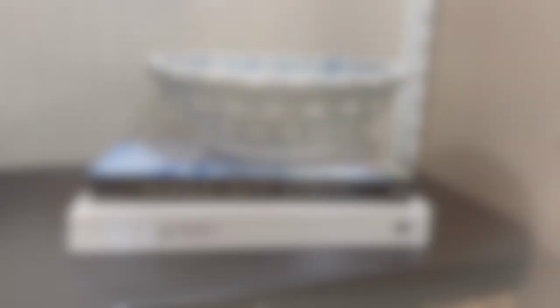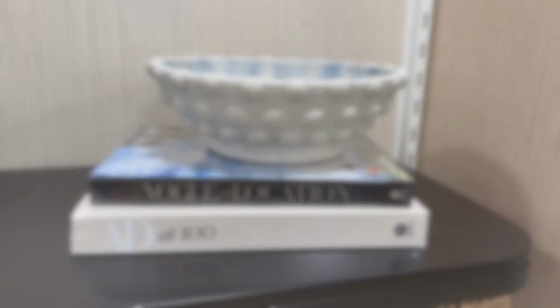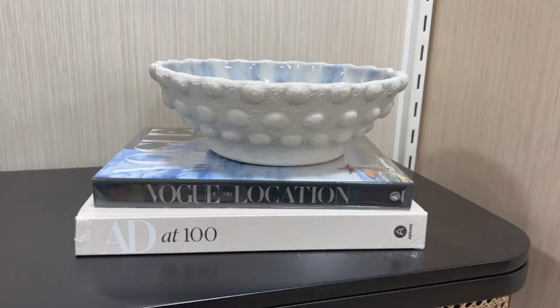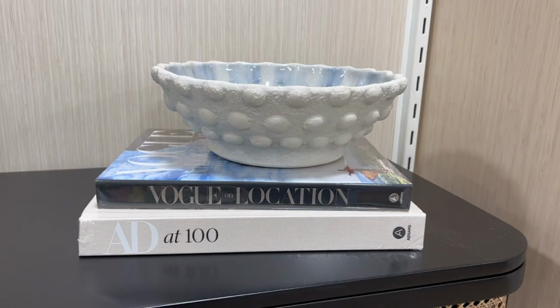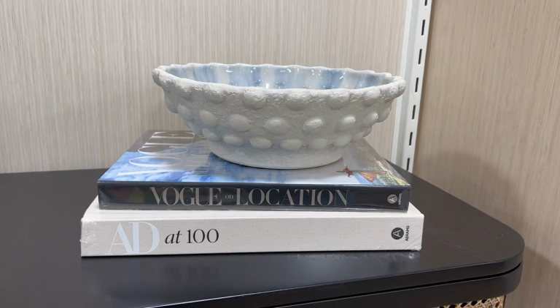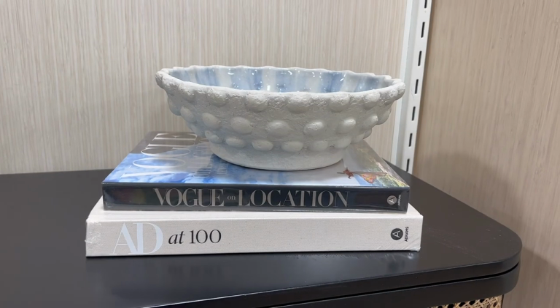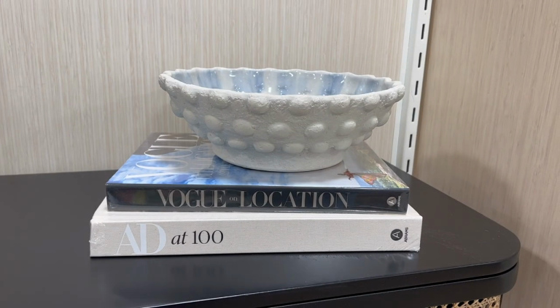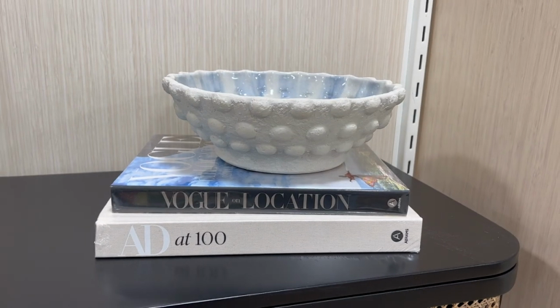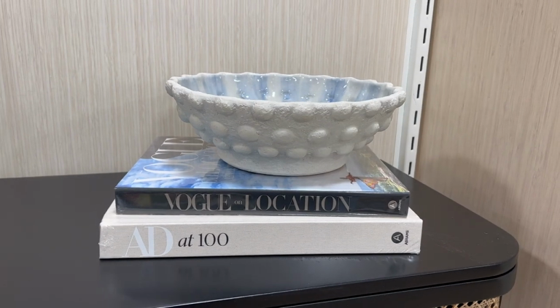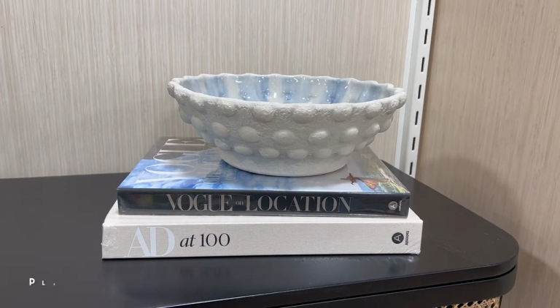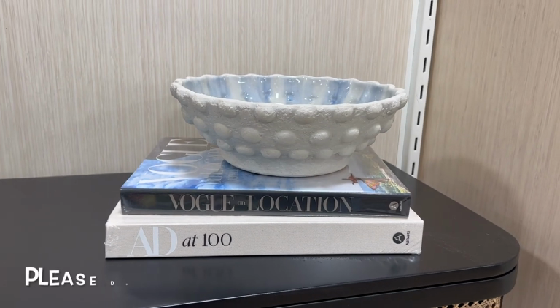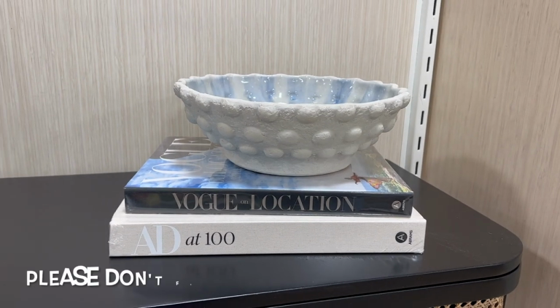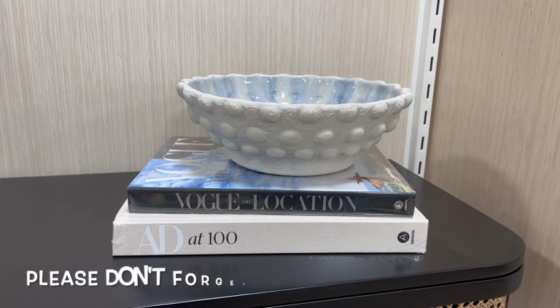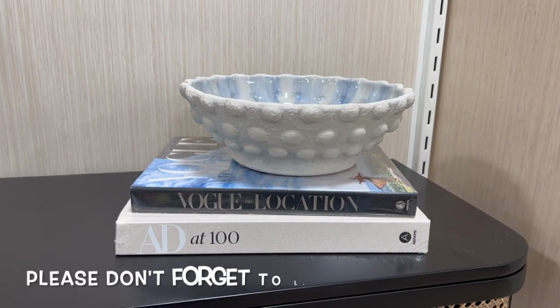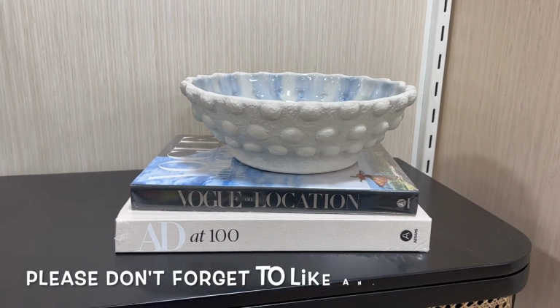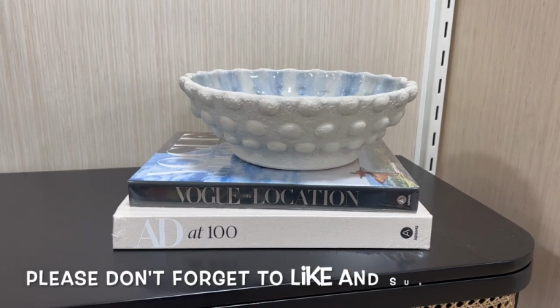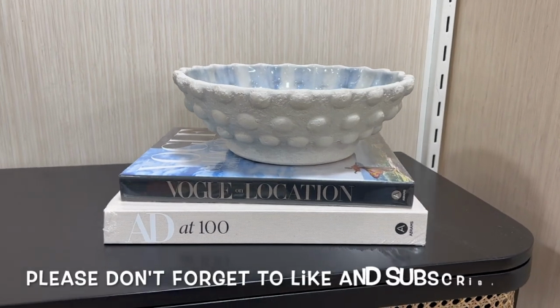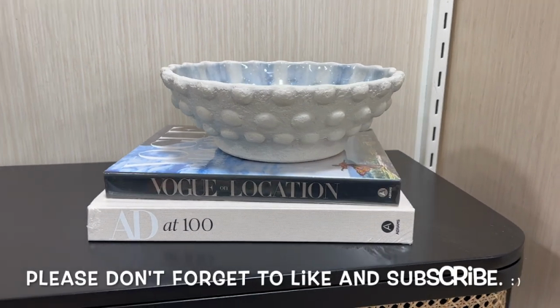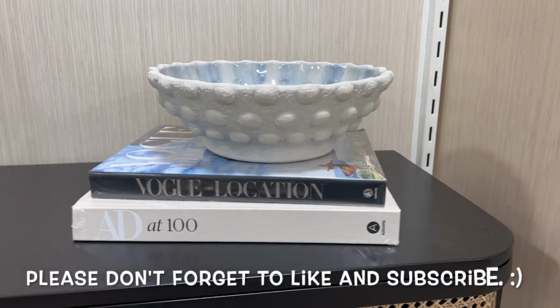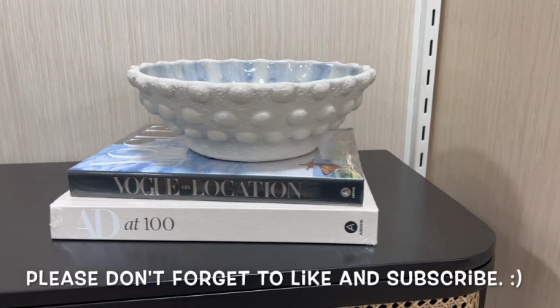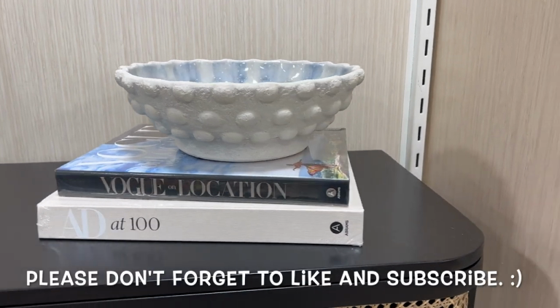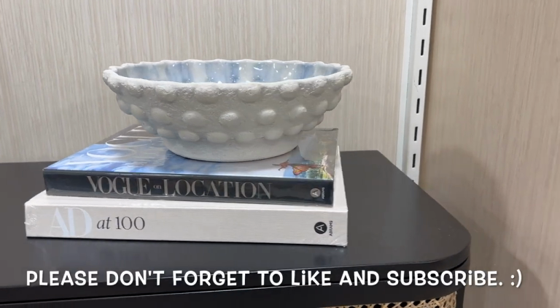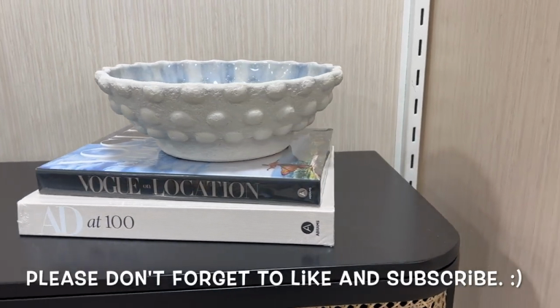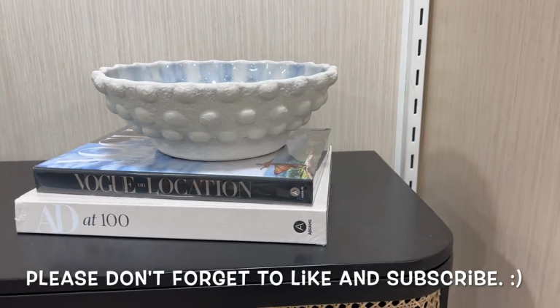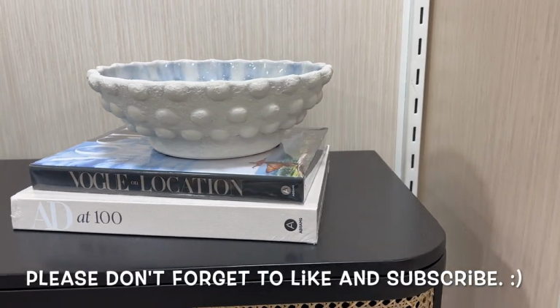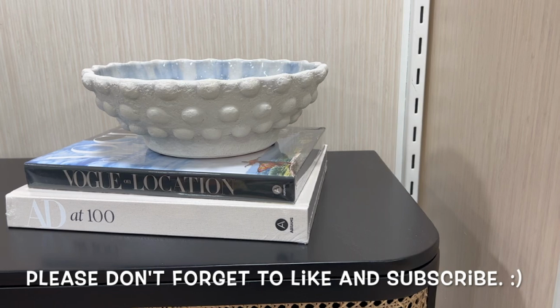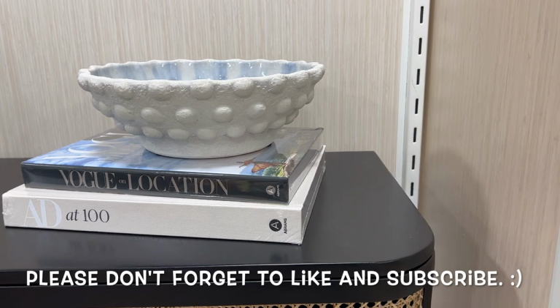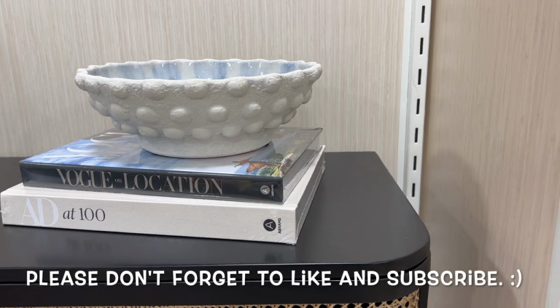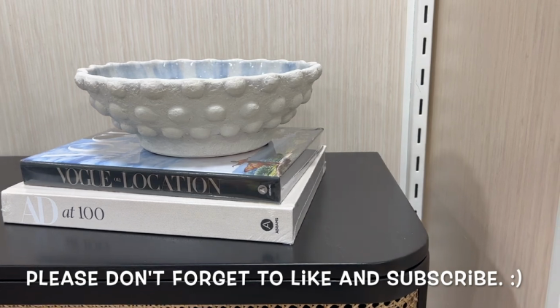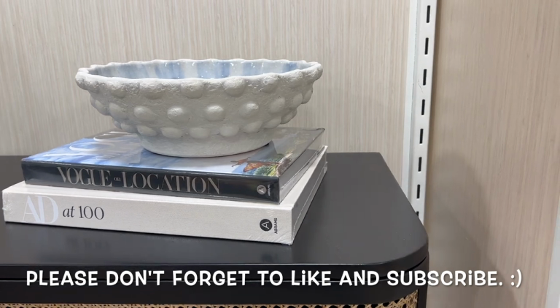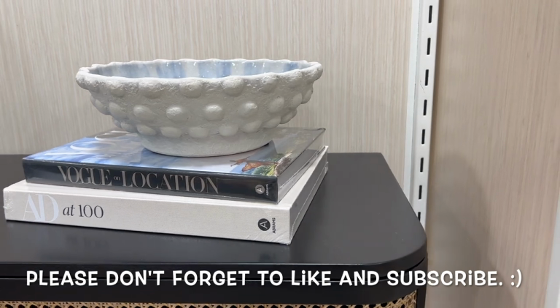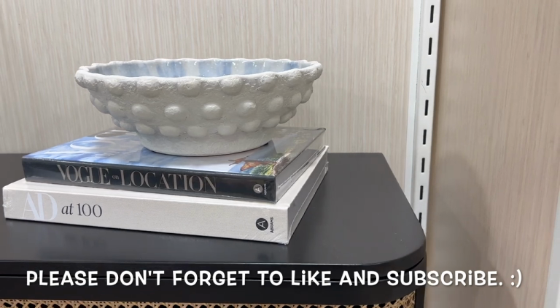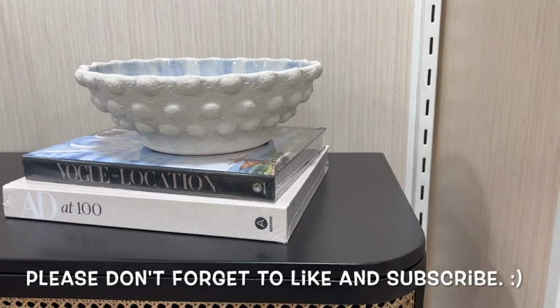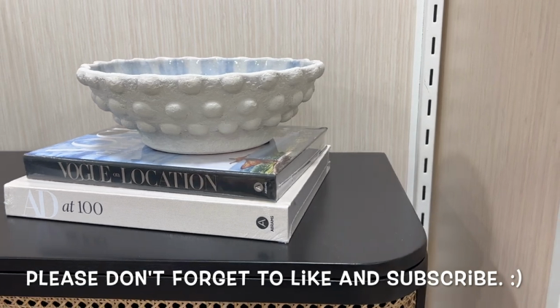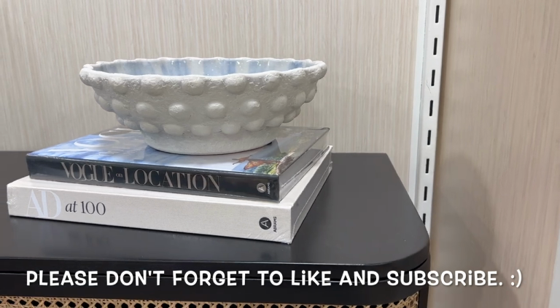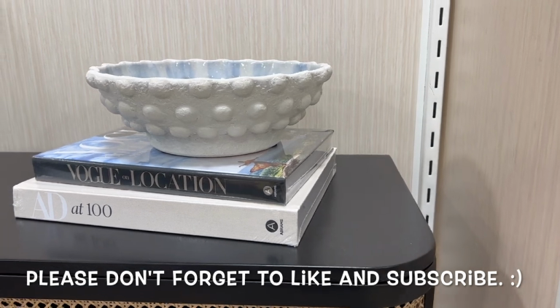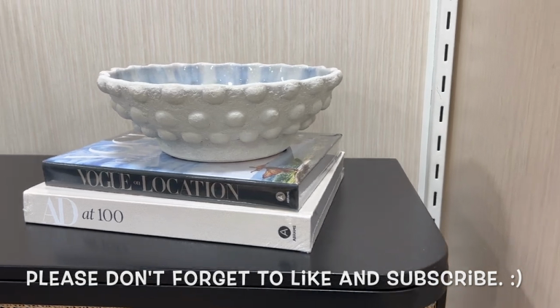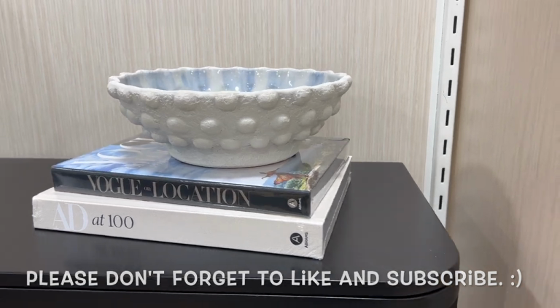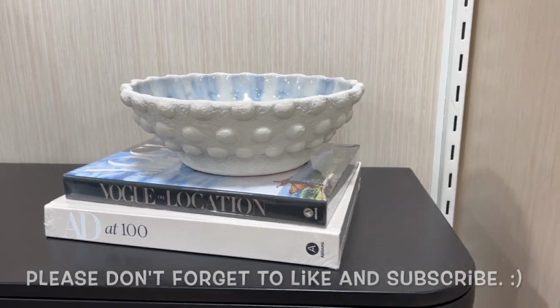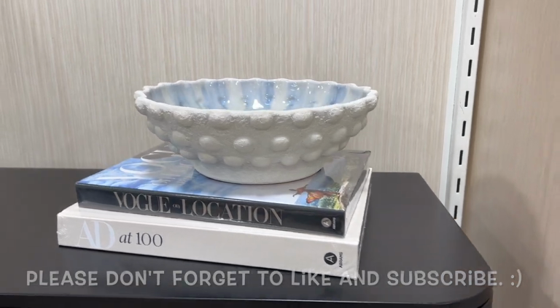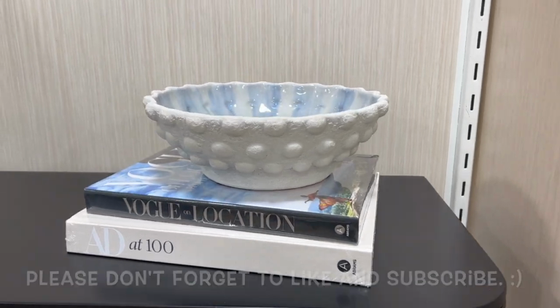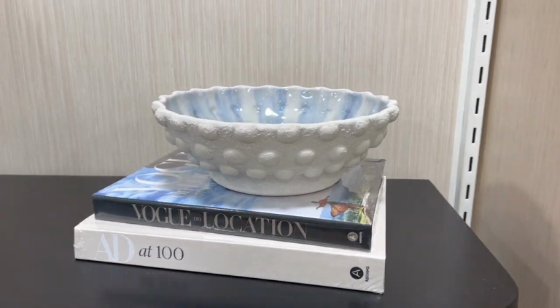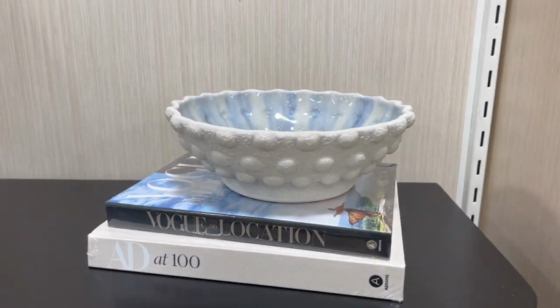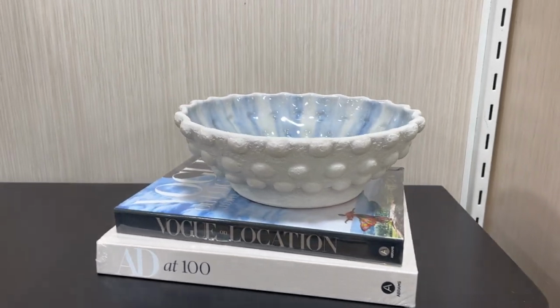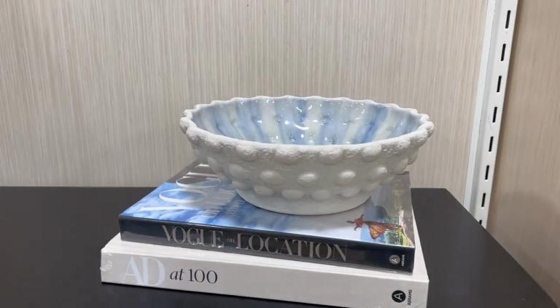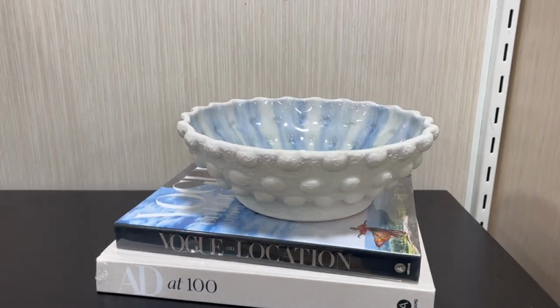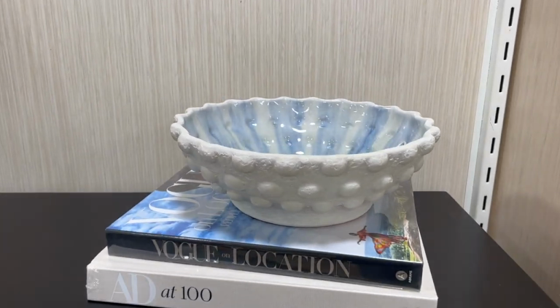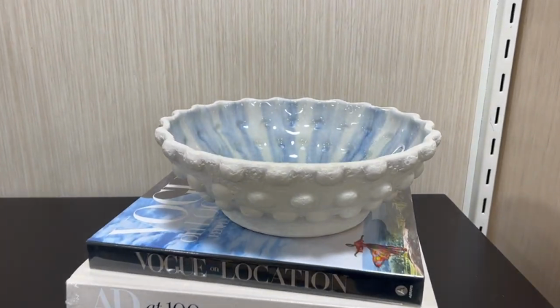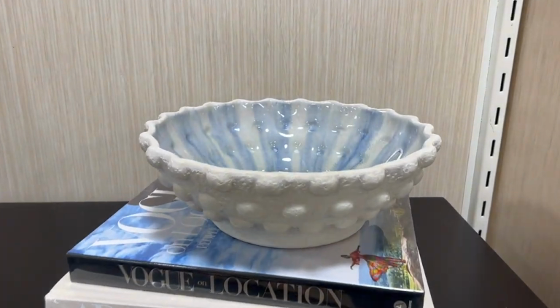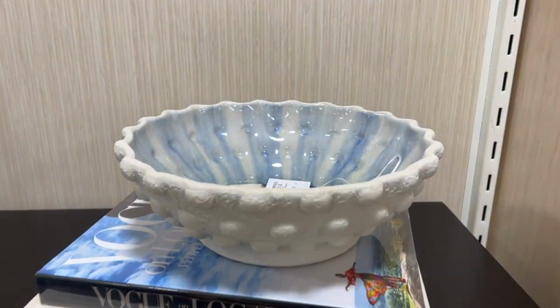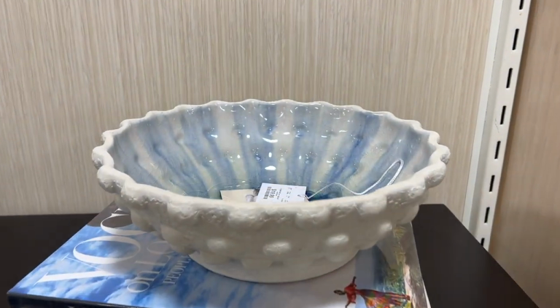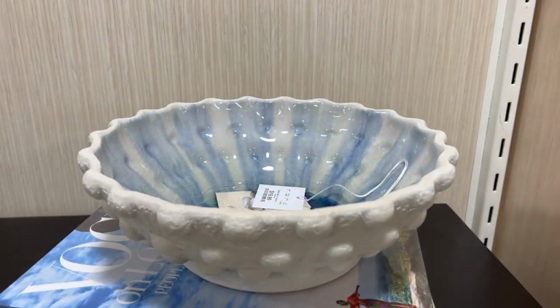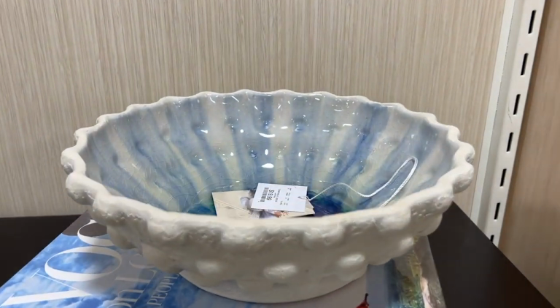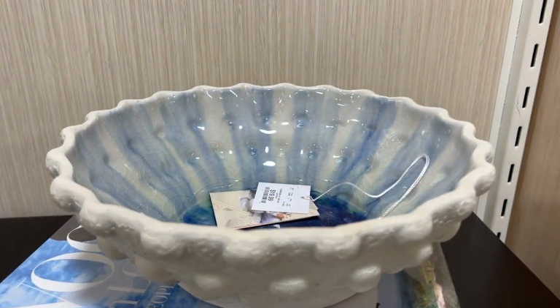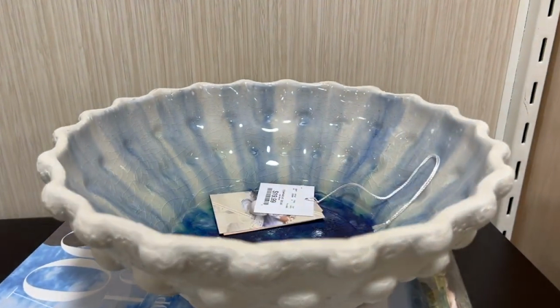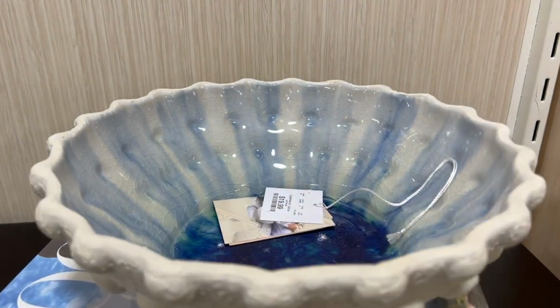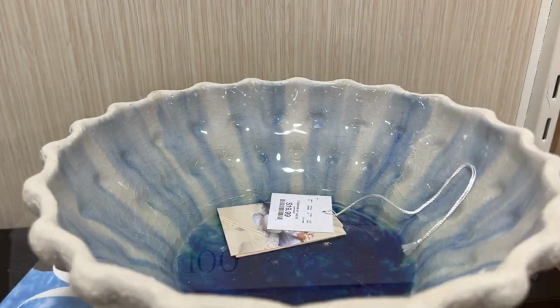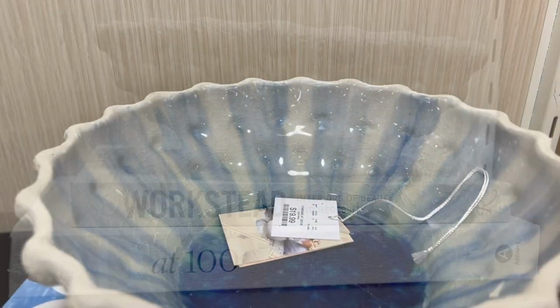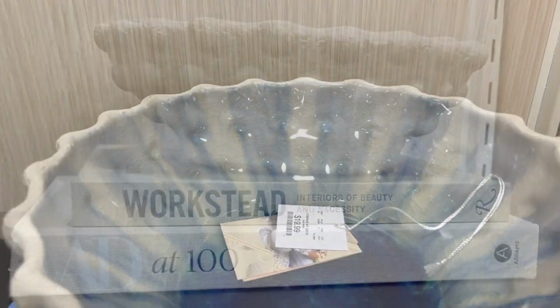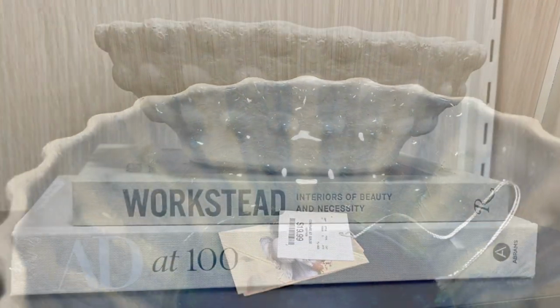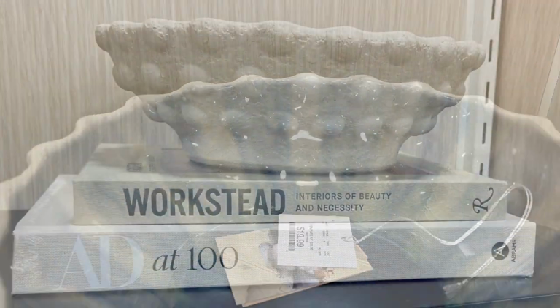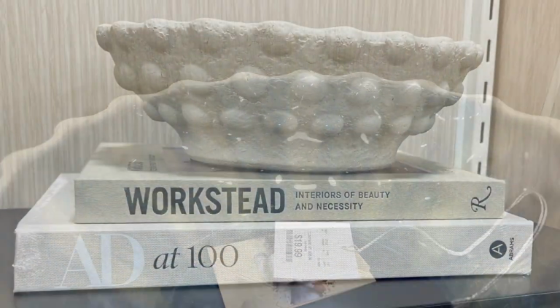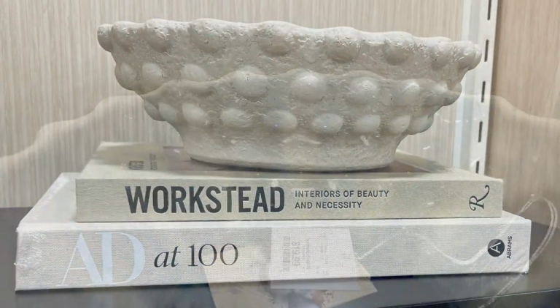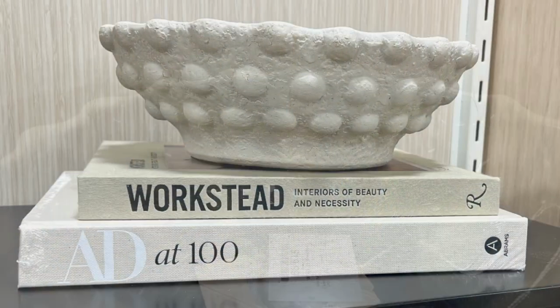This reminds me of the Minka vase from Anthropologie. I placed it on top of a coffee book just so you can see how good it looks.